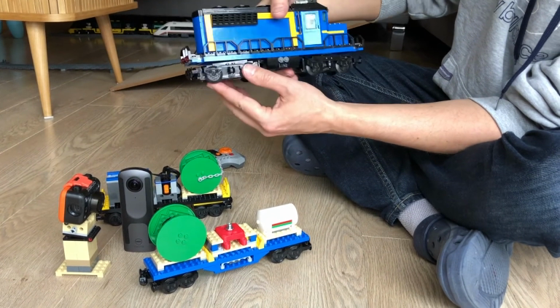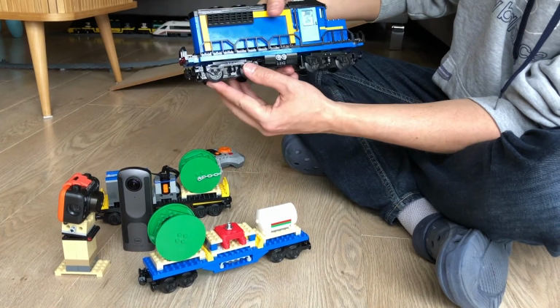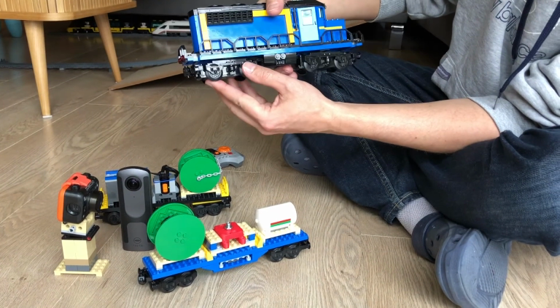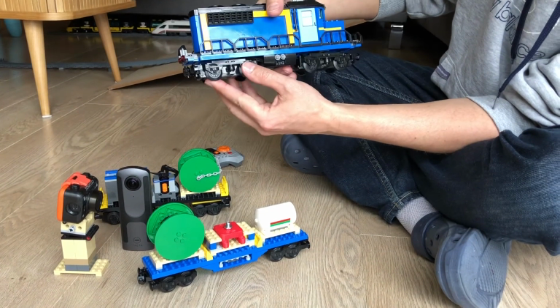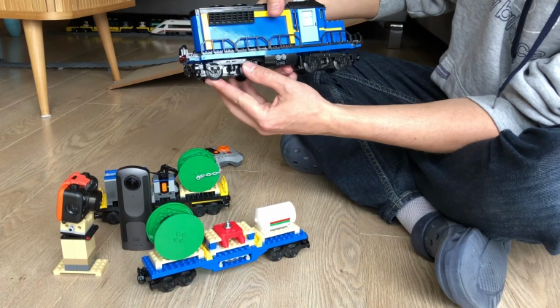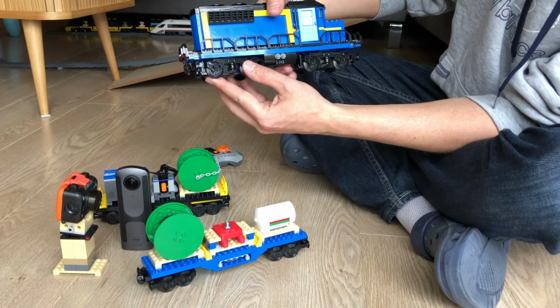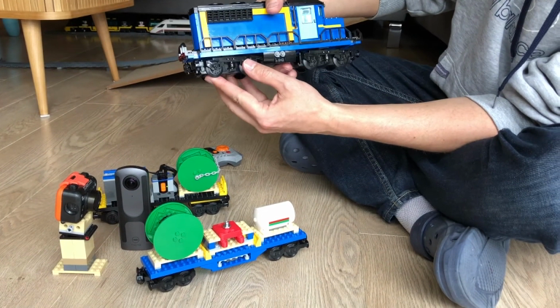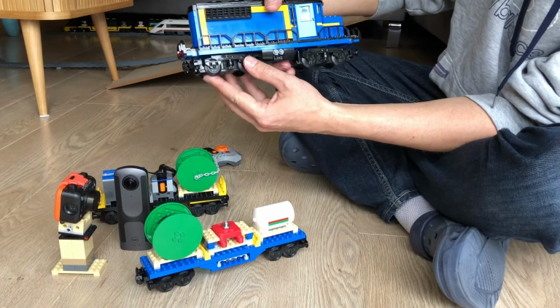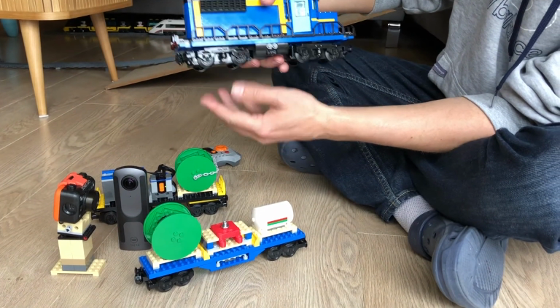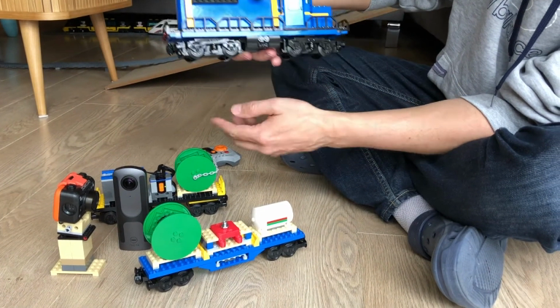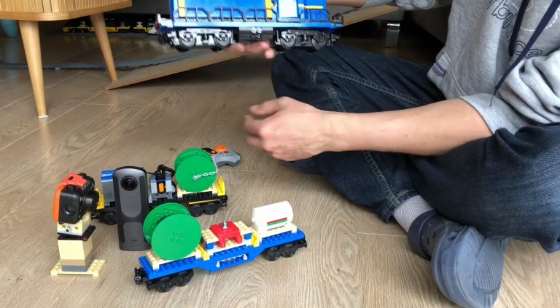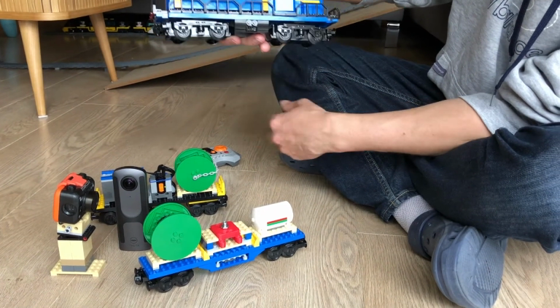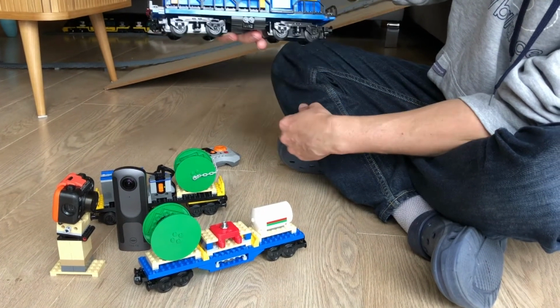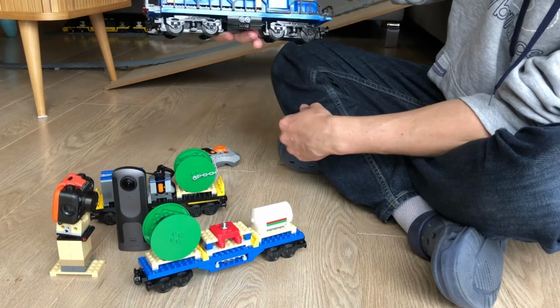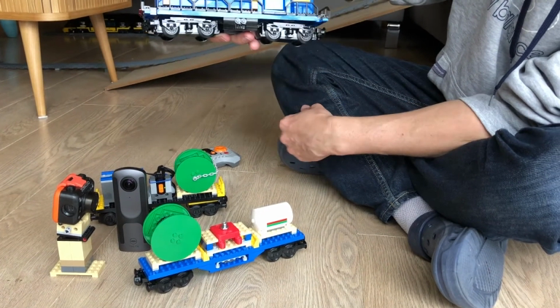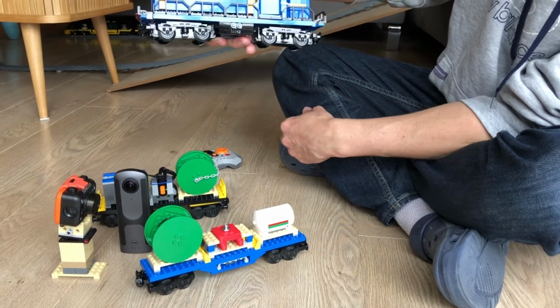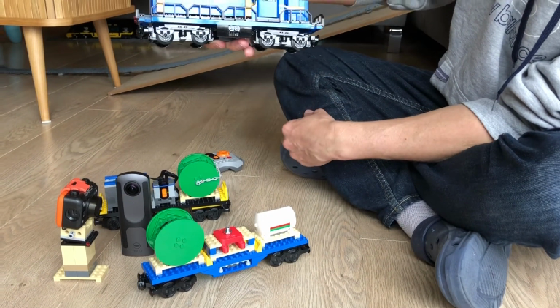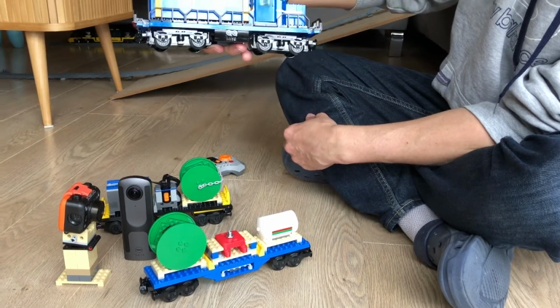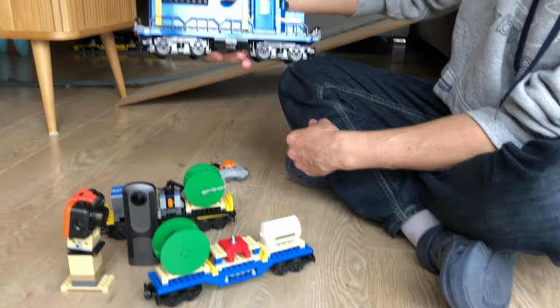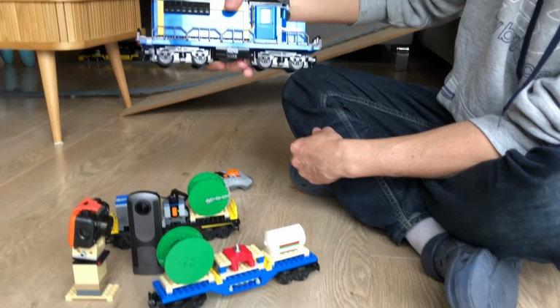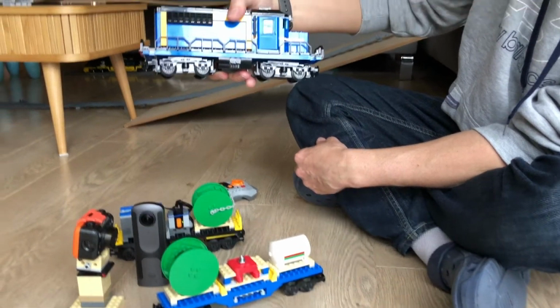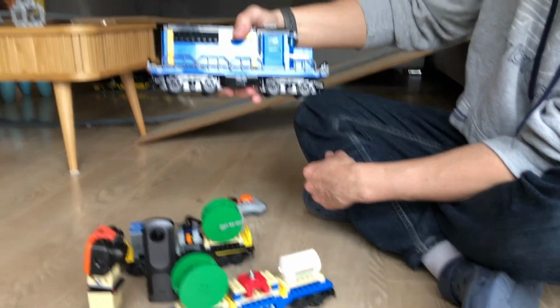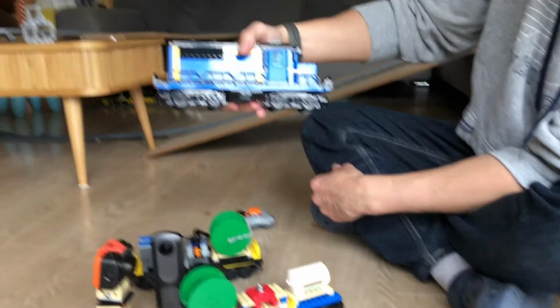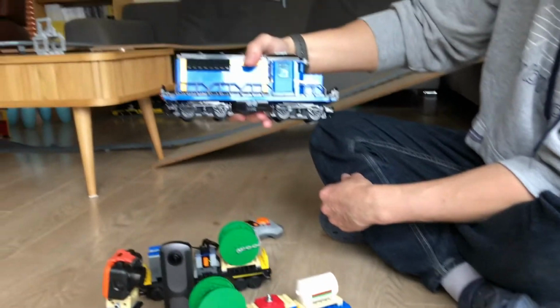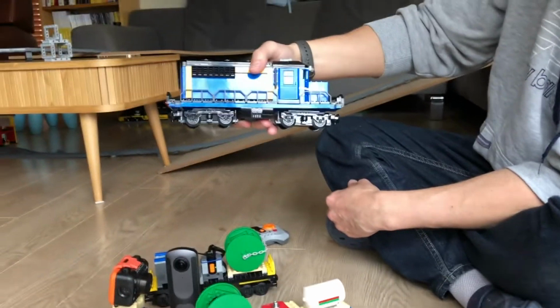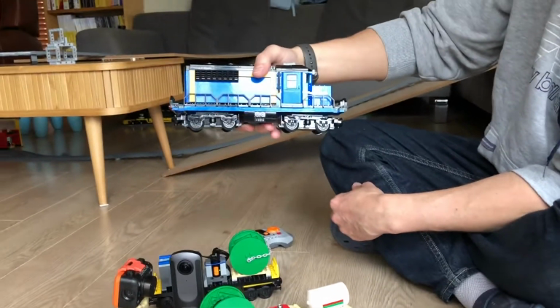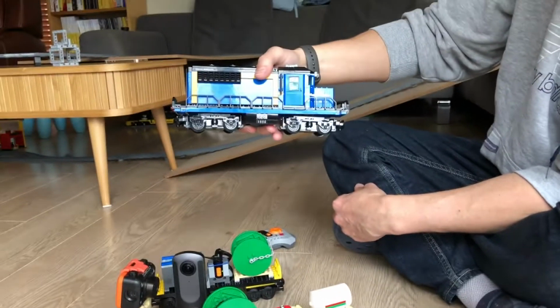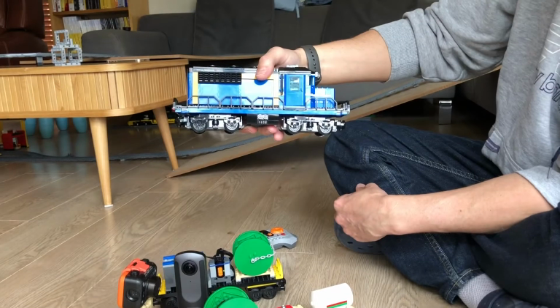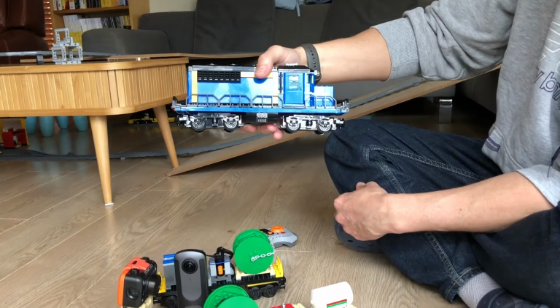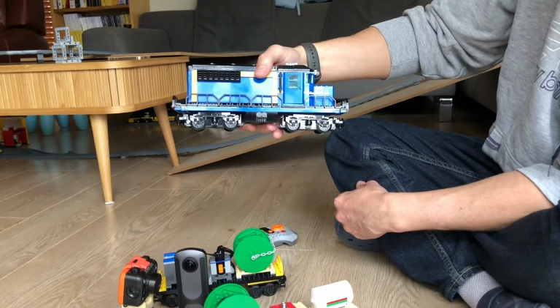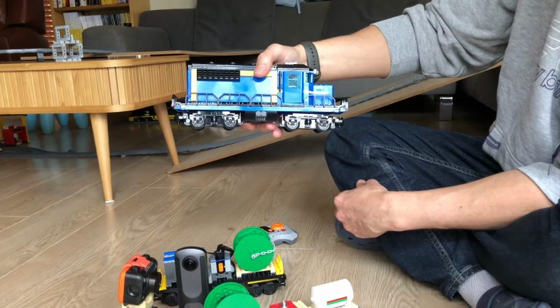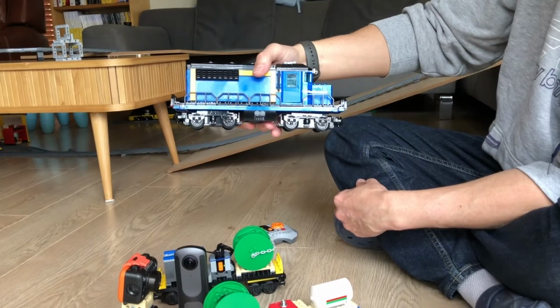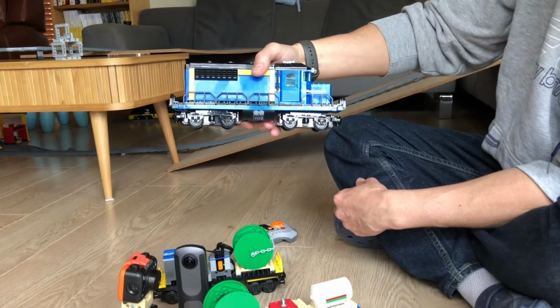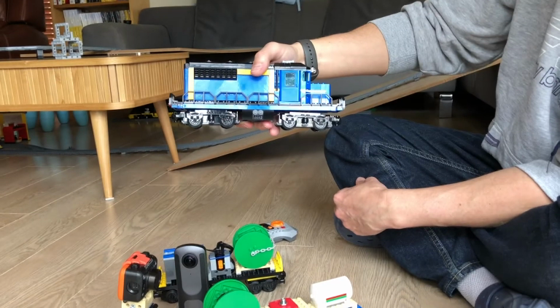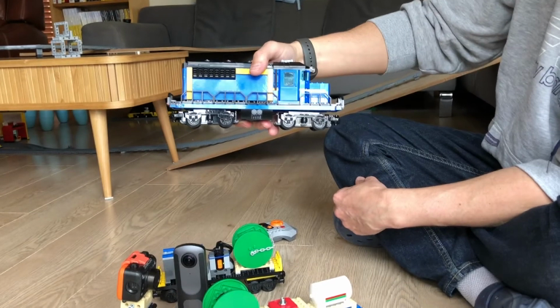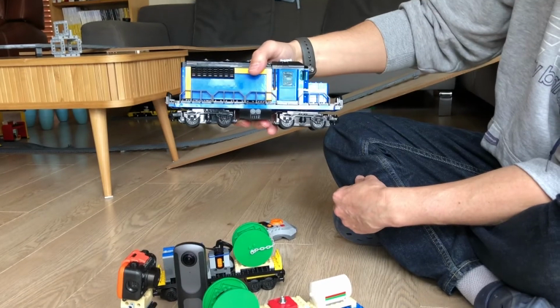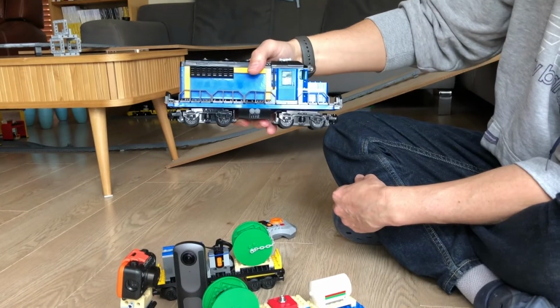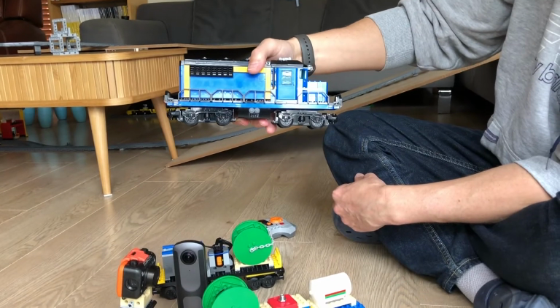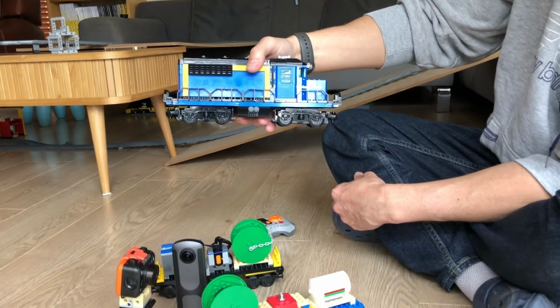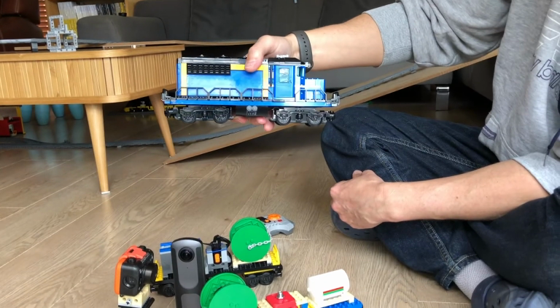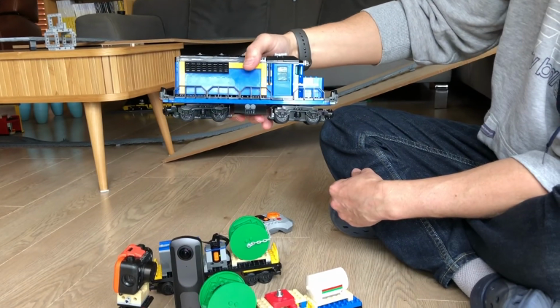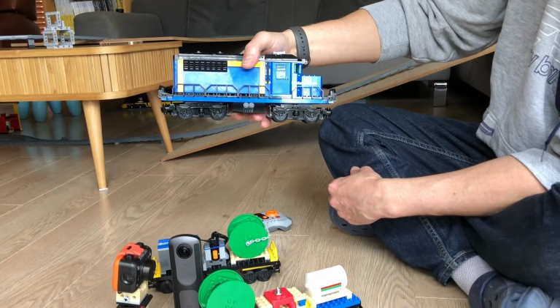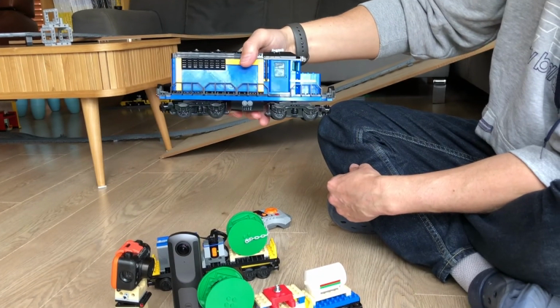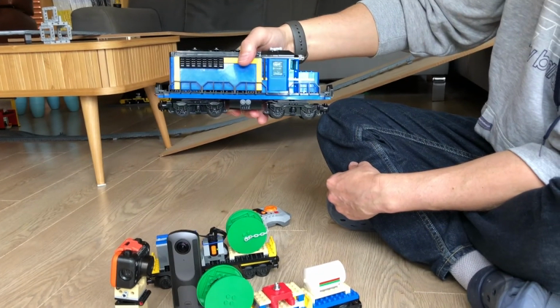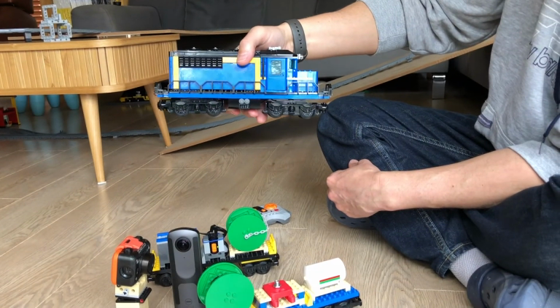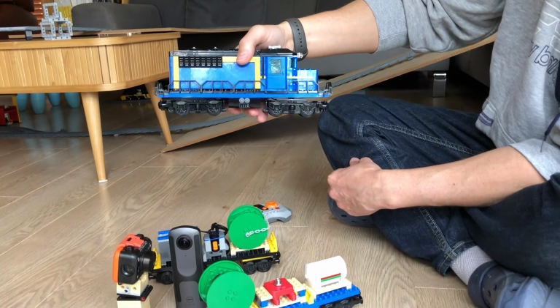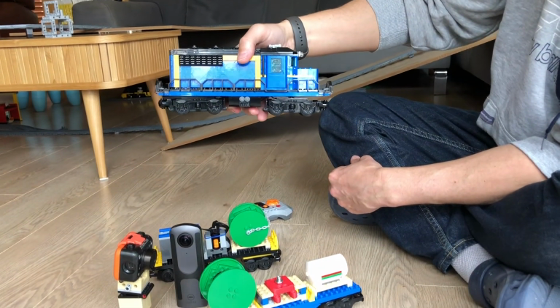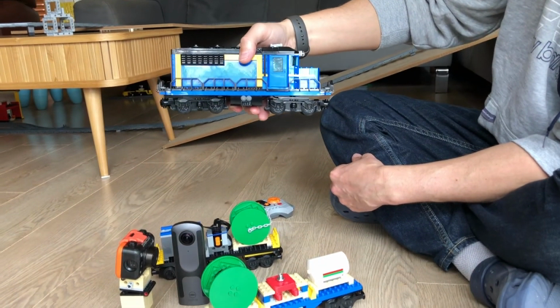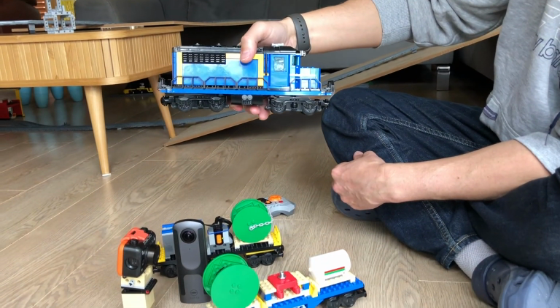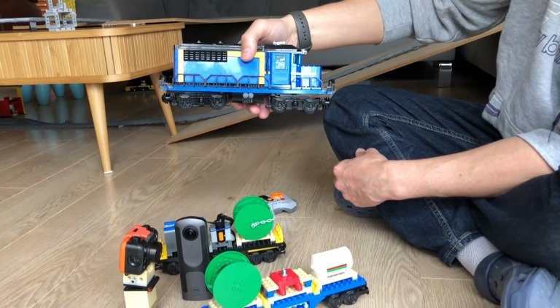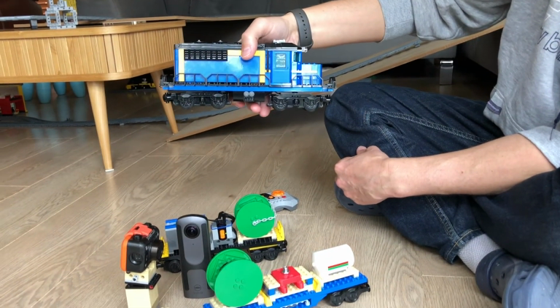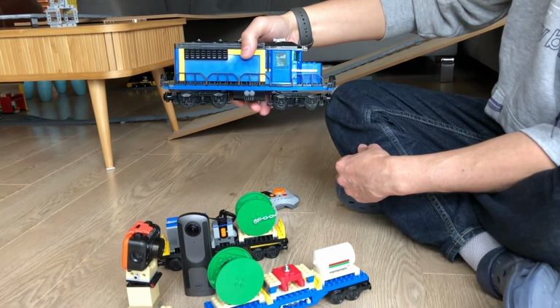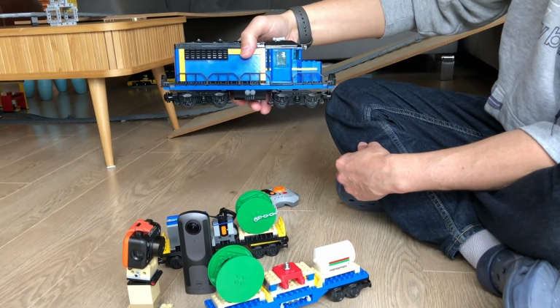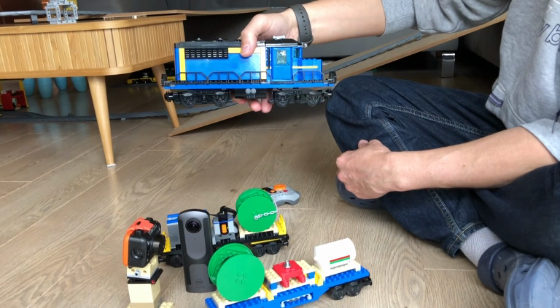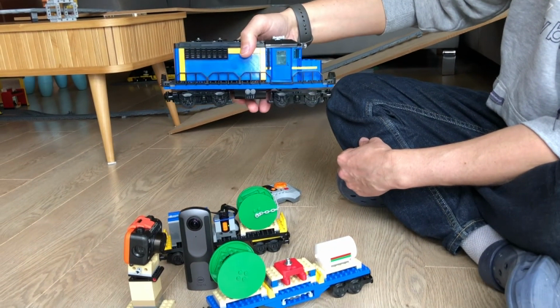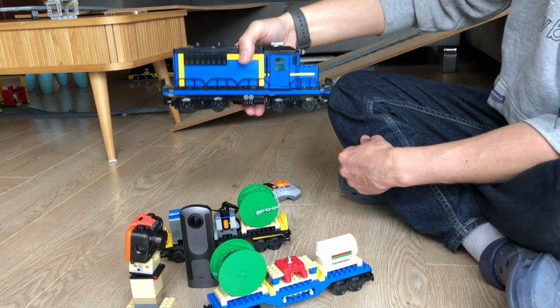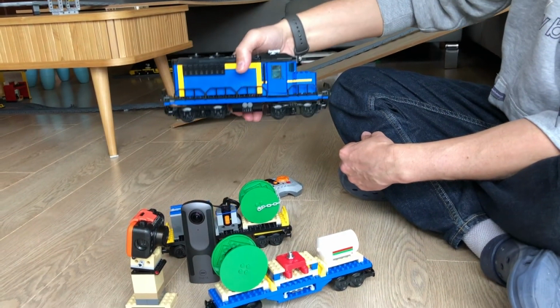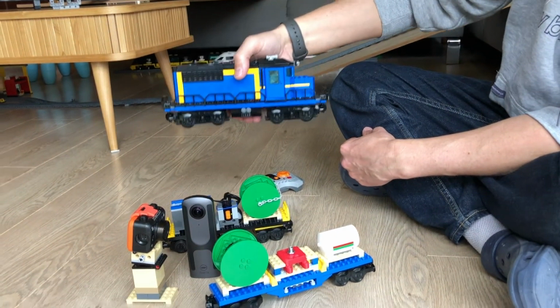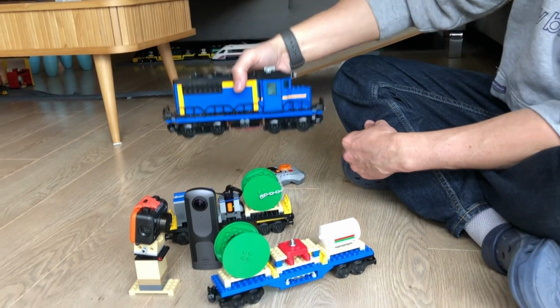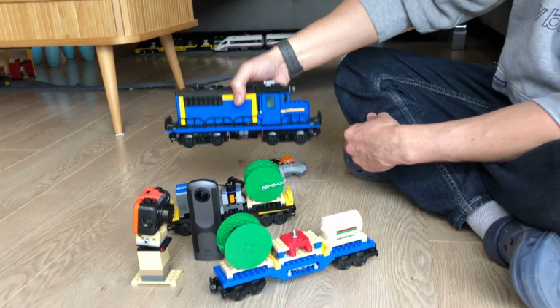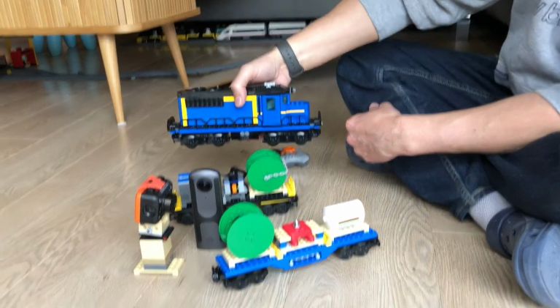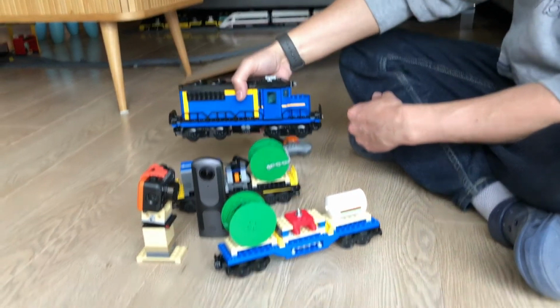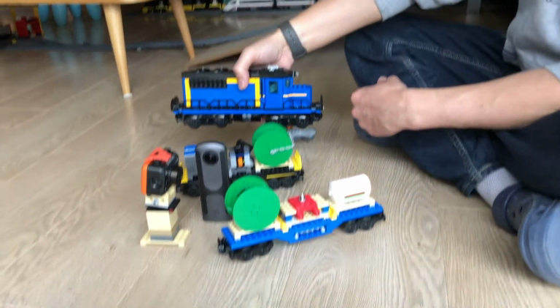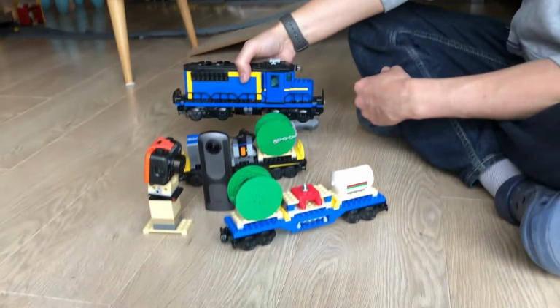So those are the modifications I made to this train so that it can go up all the way. Thanks for watching.